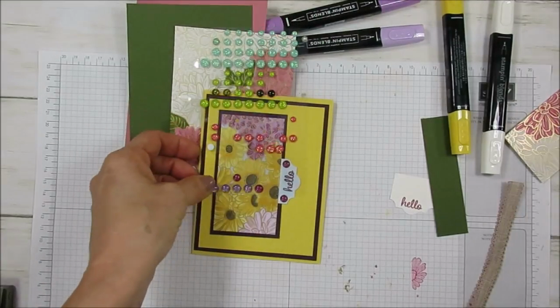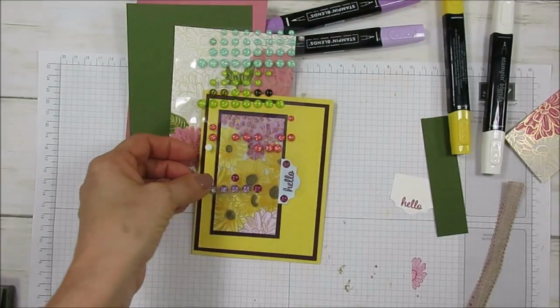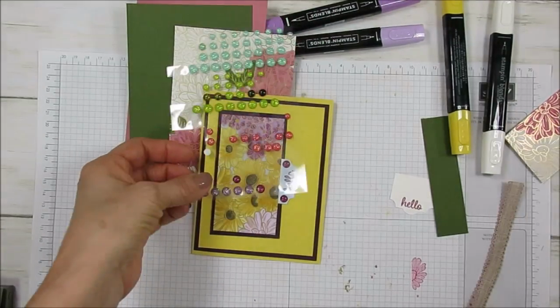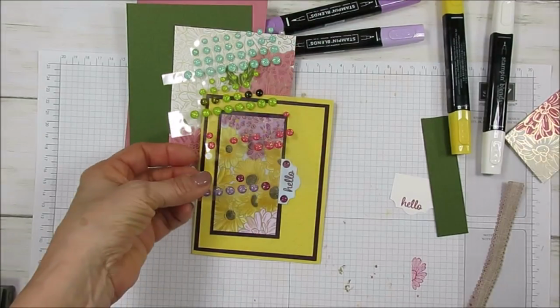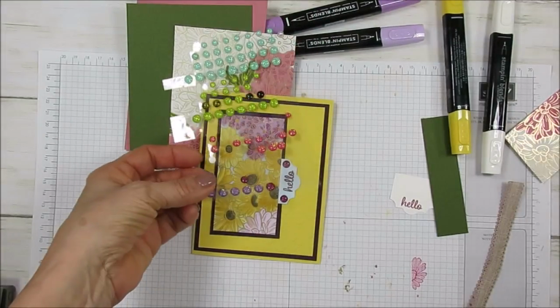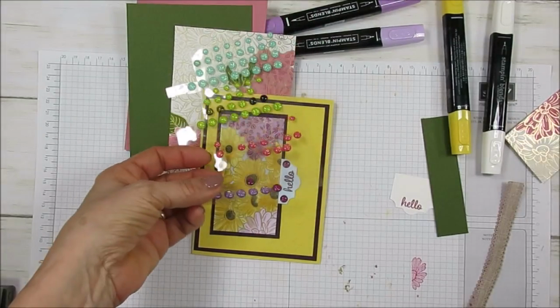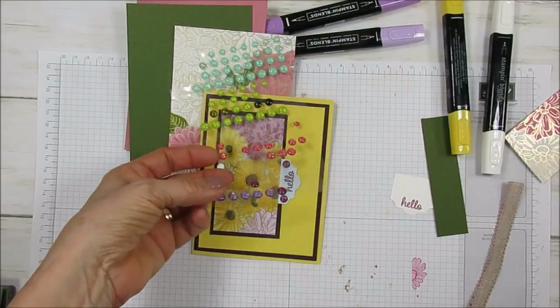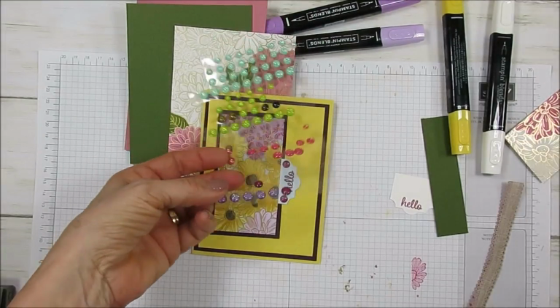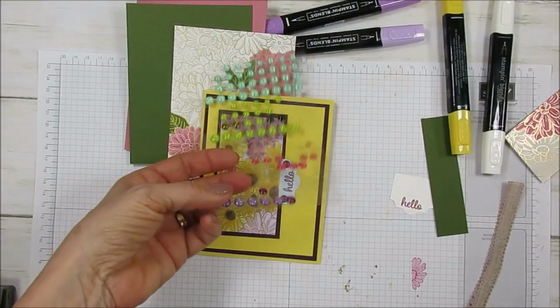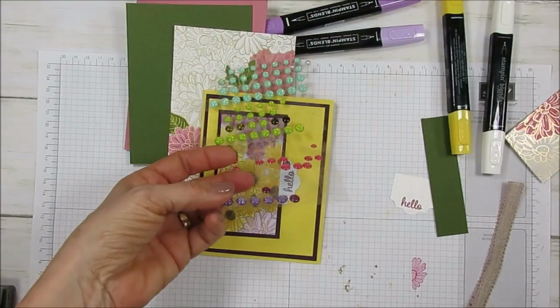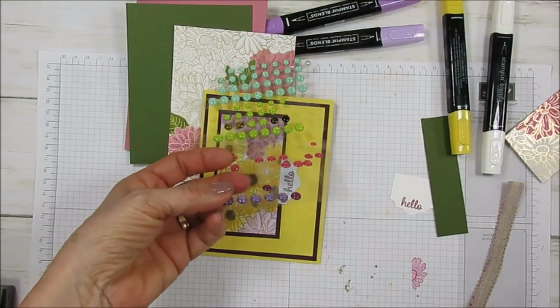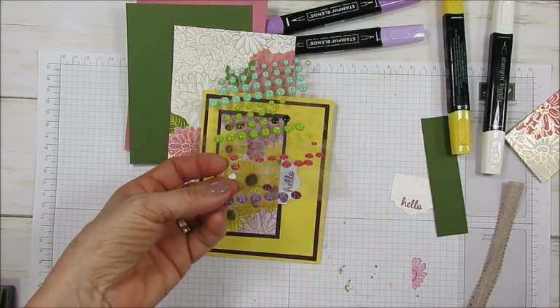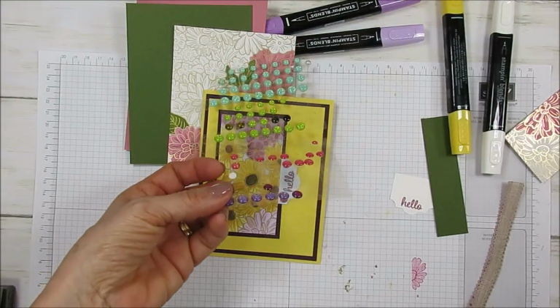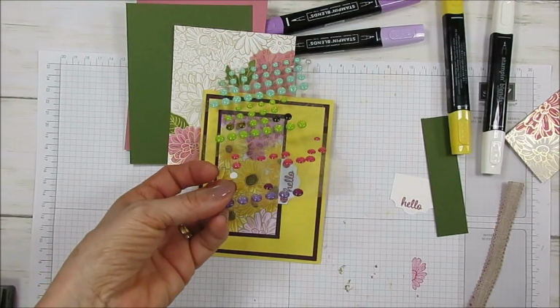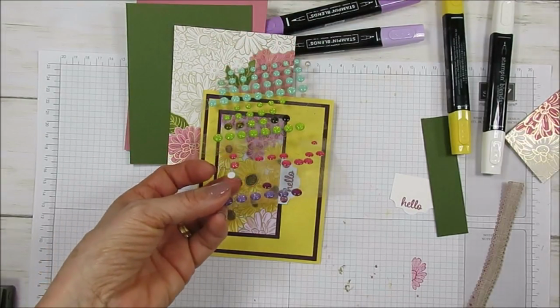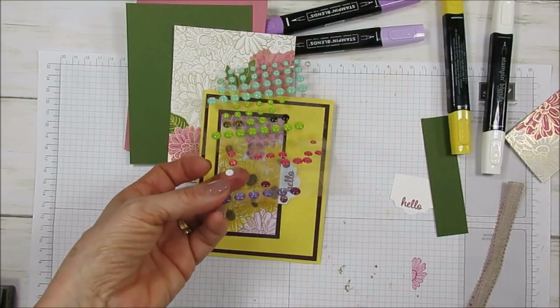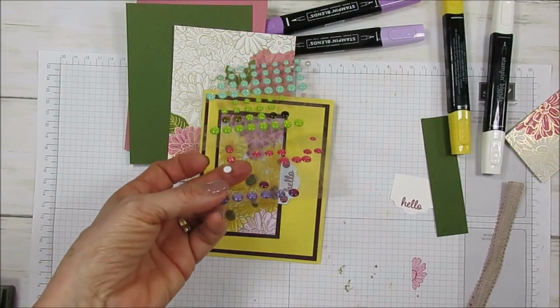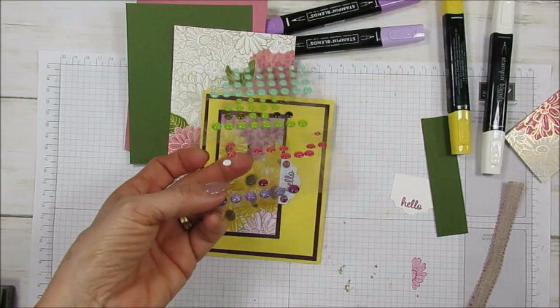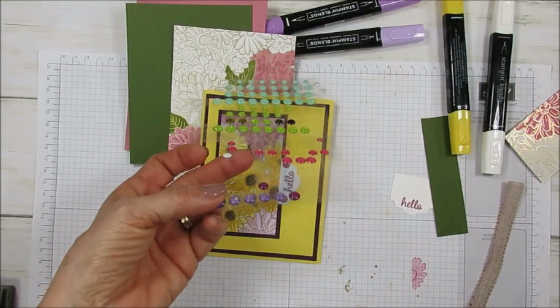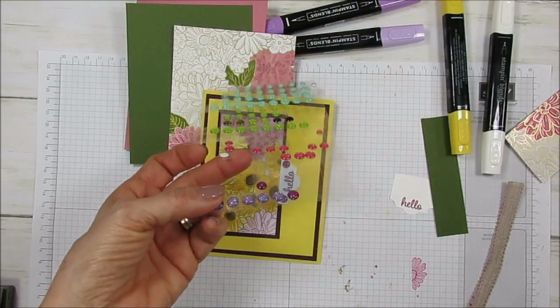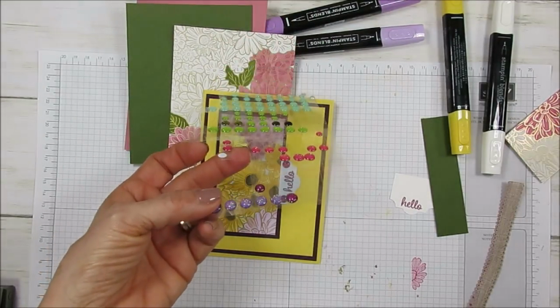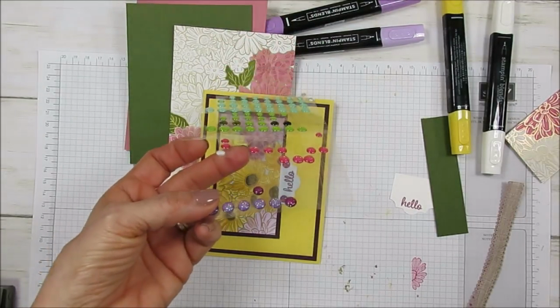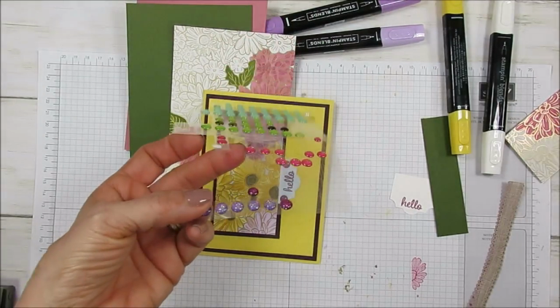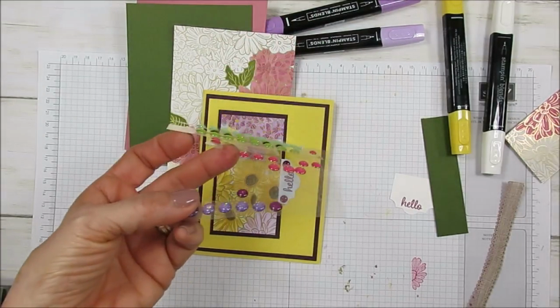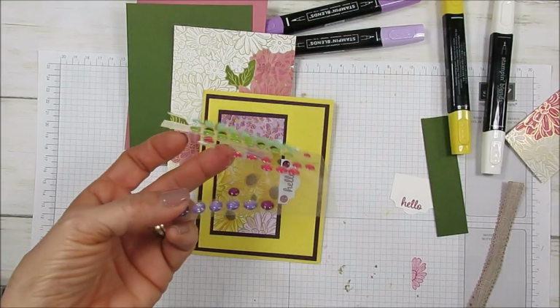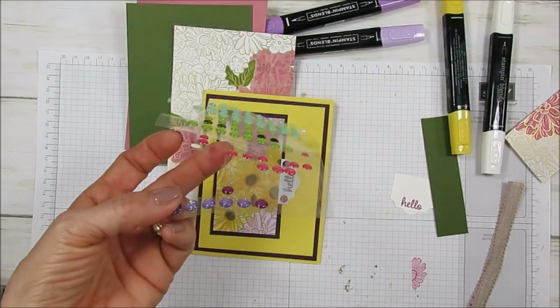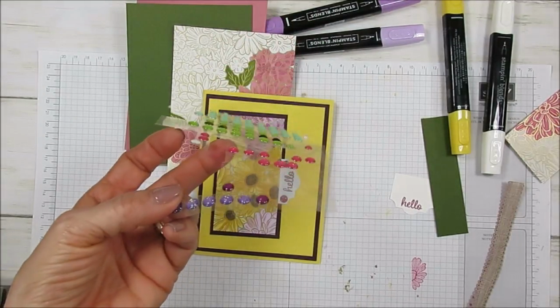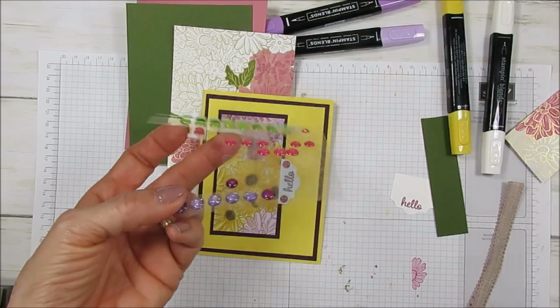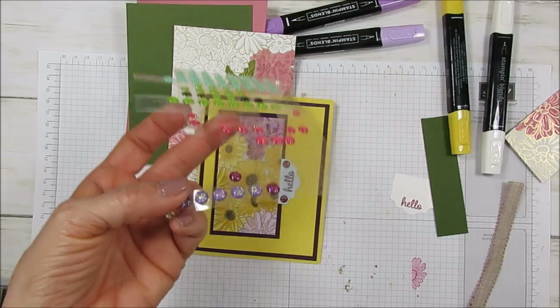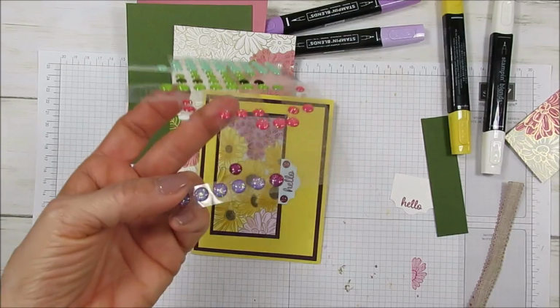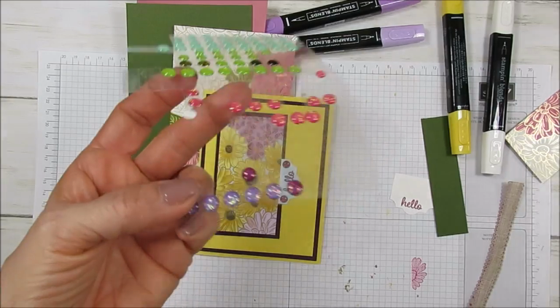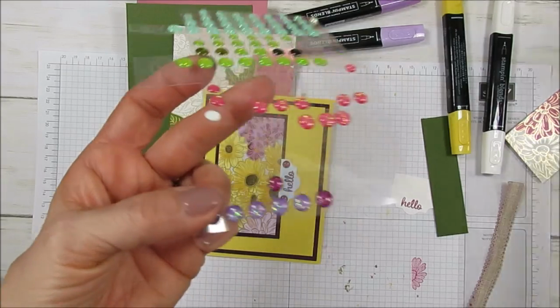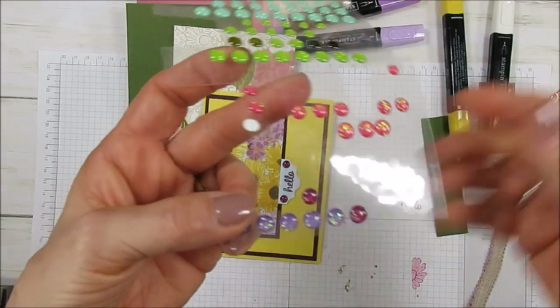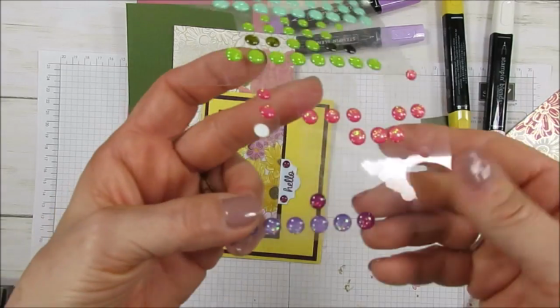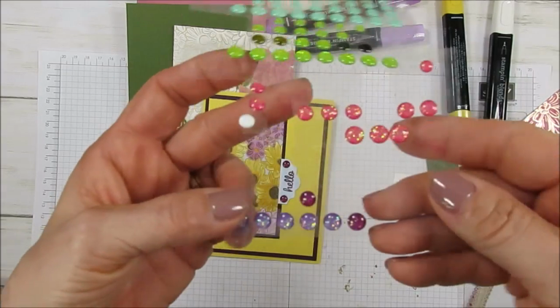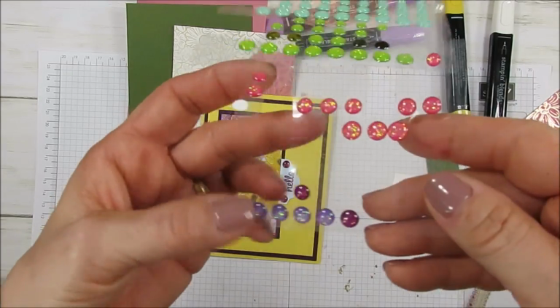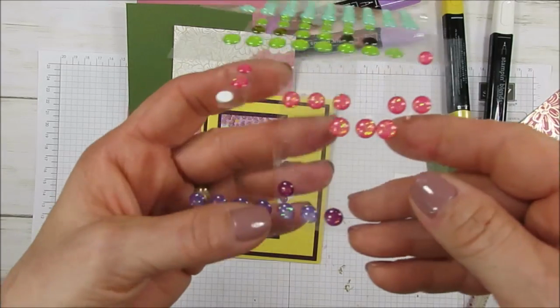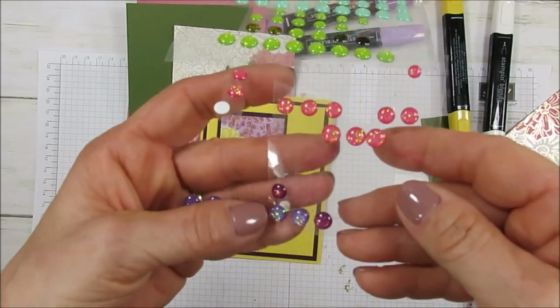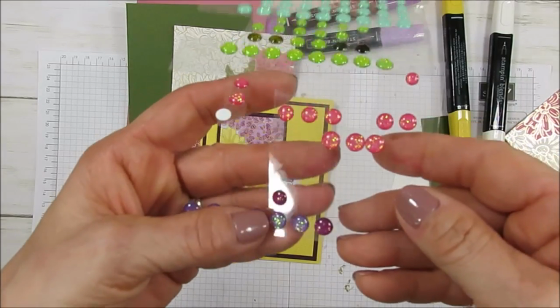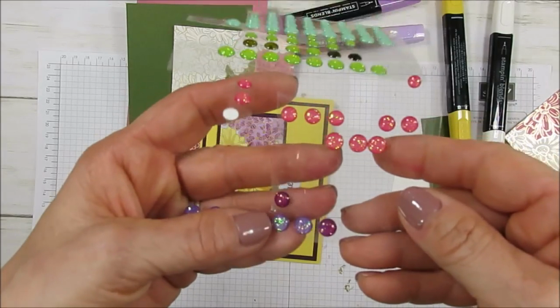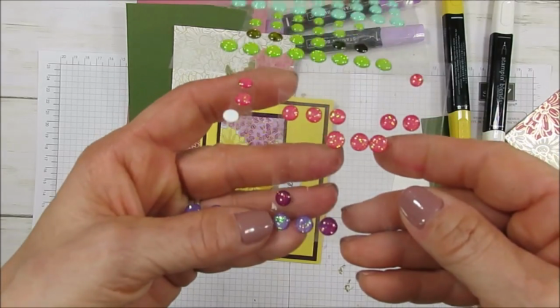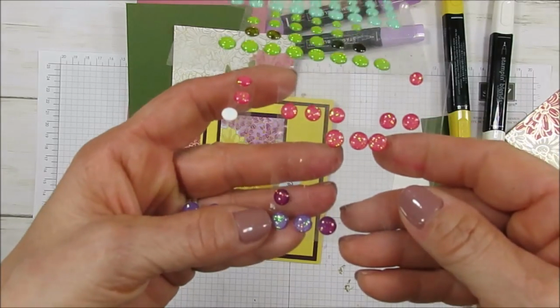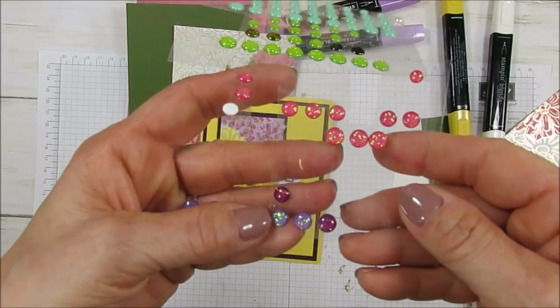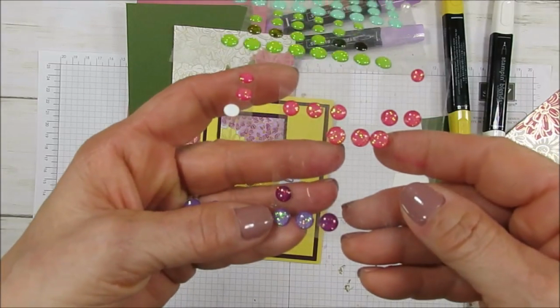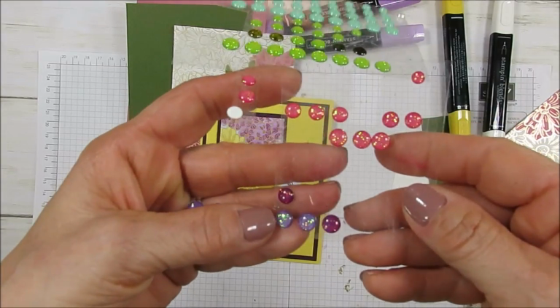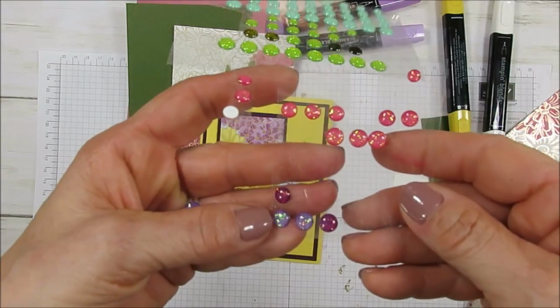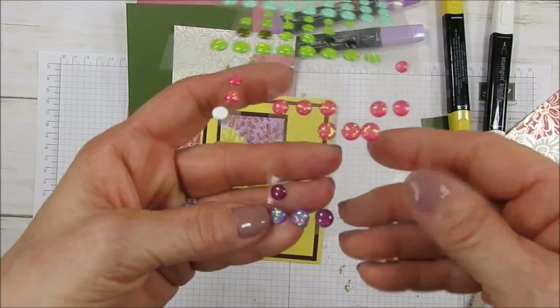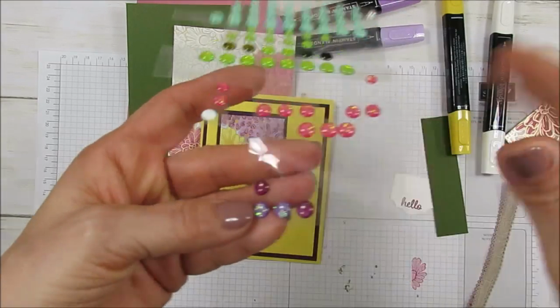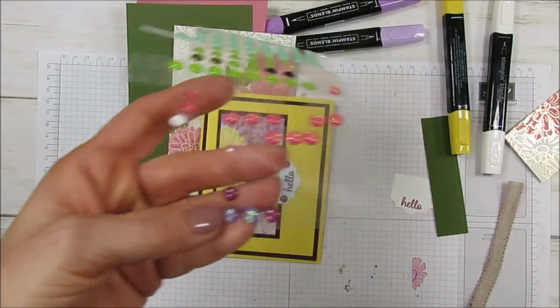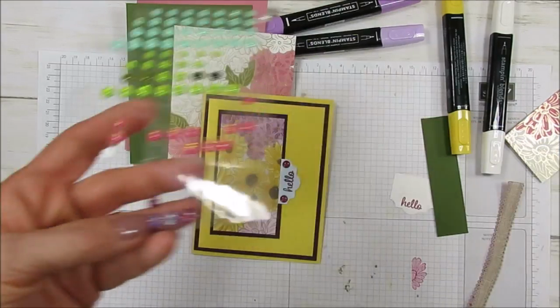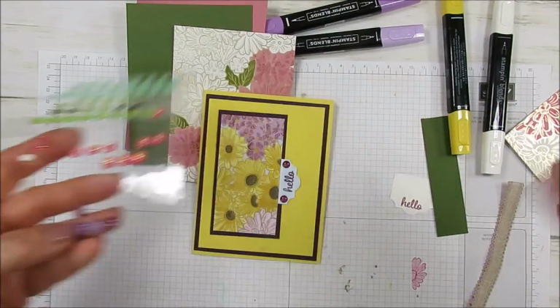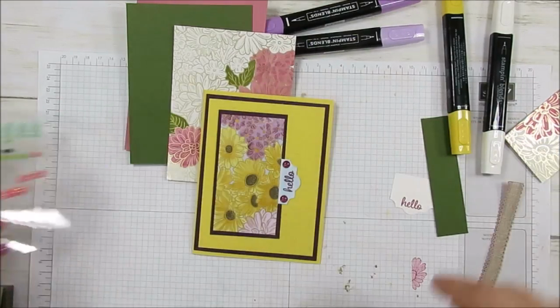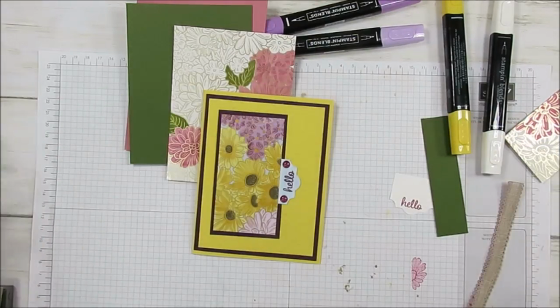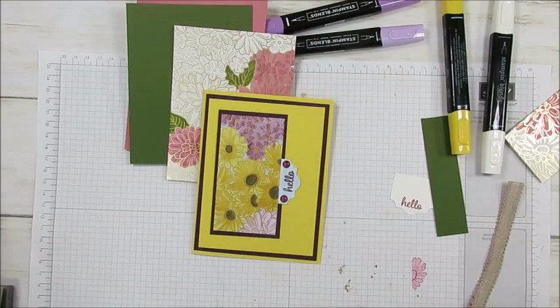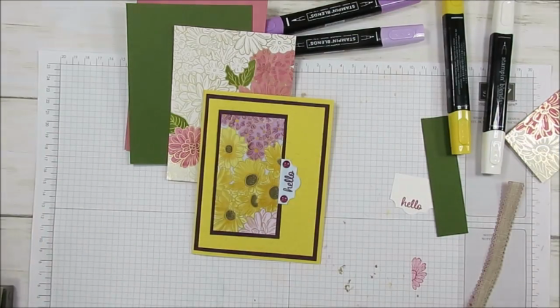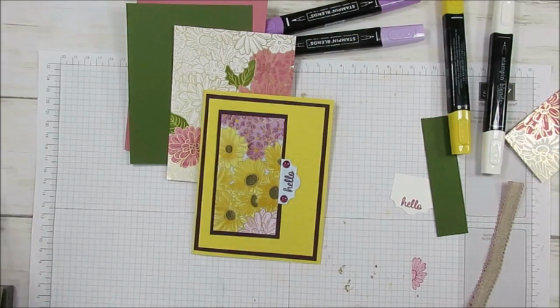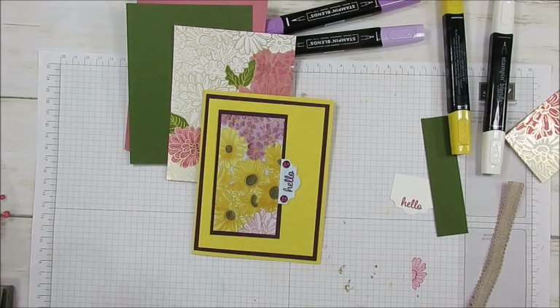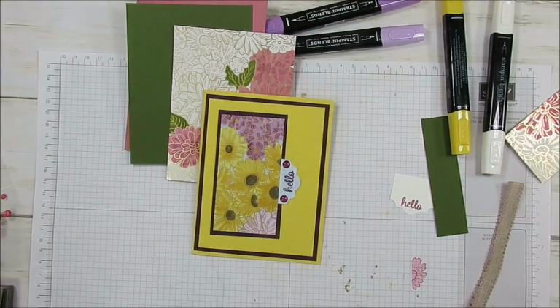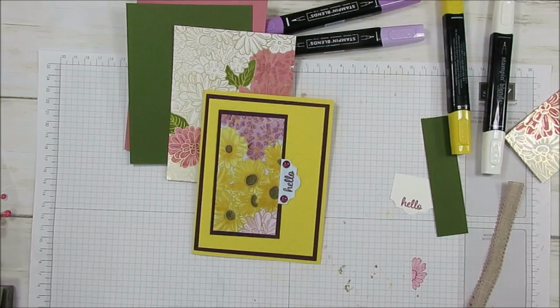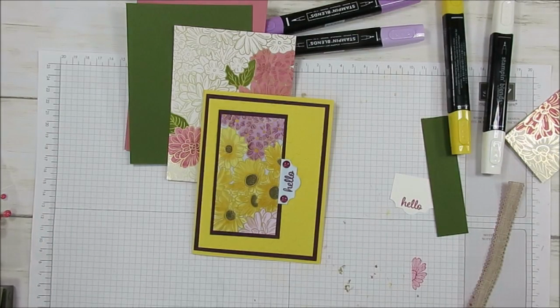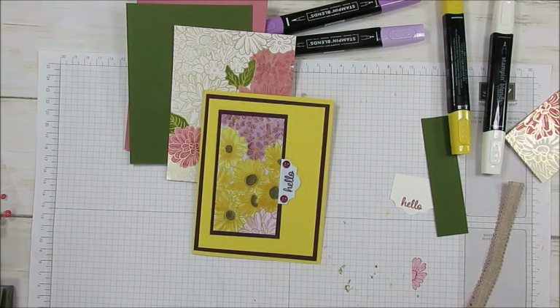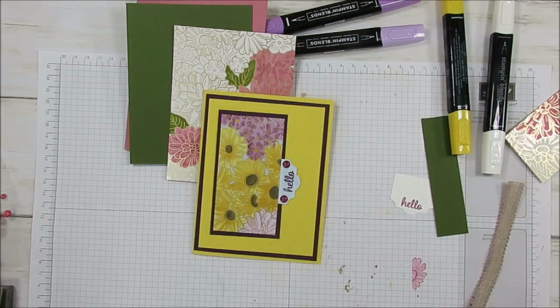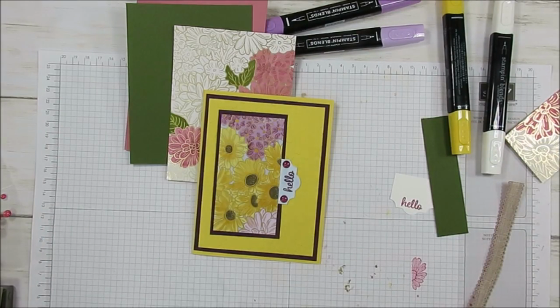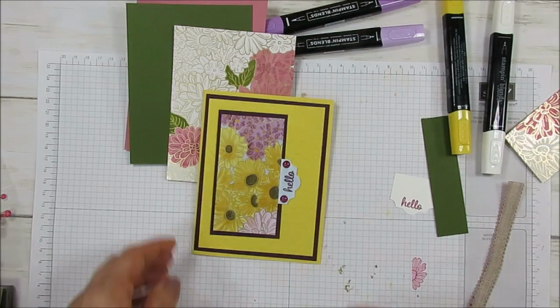You want to be very gentle on your tip. So now you can pretty much add any color you want.